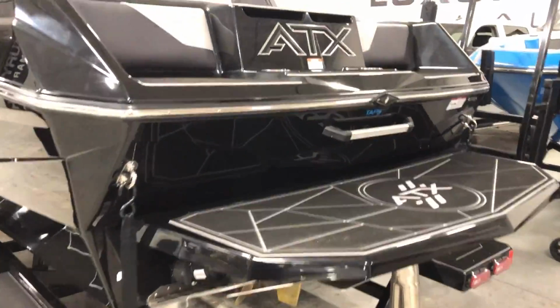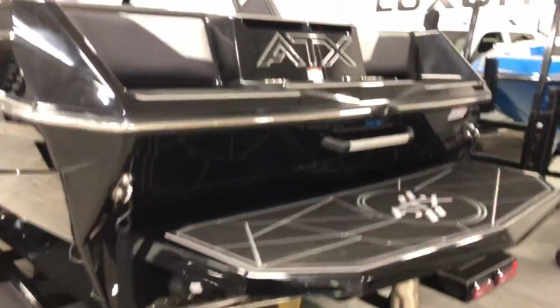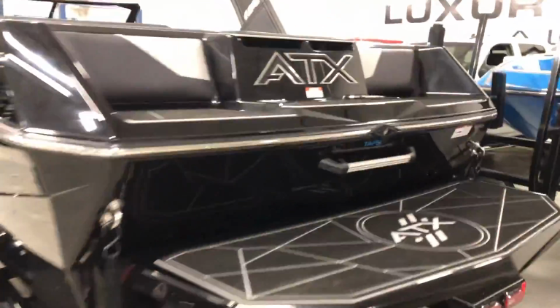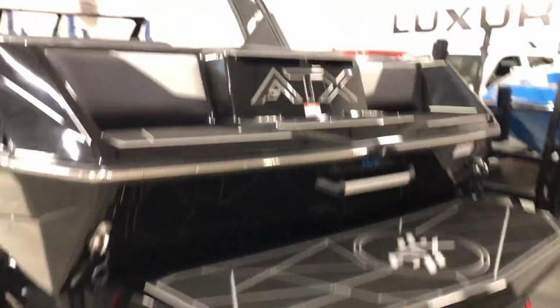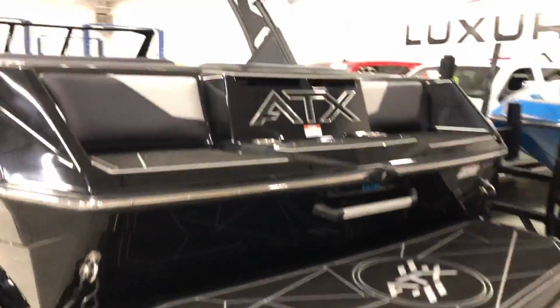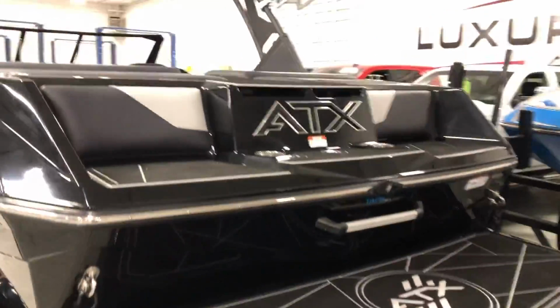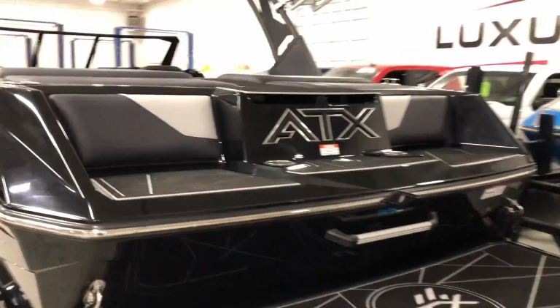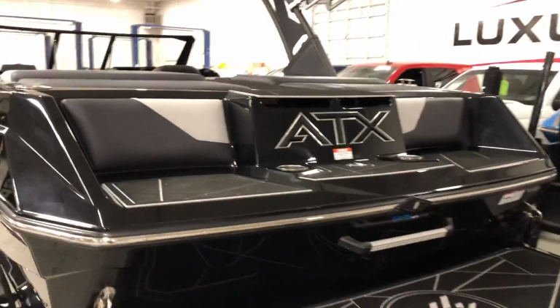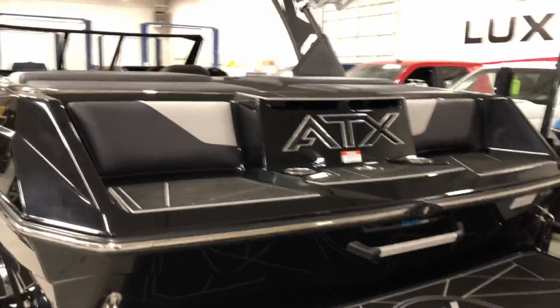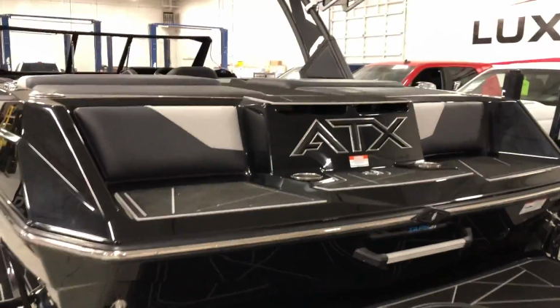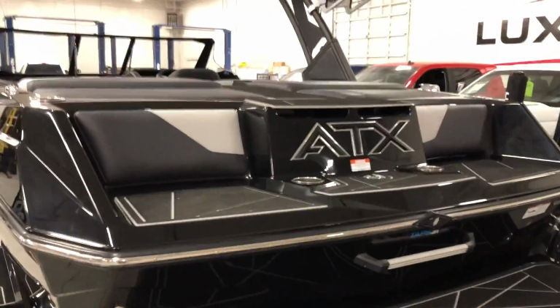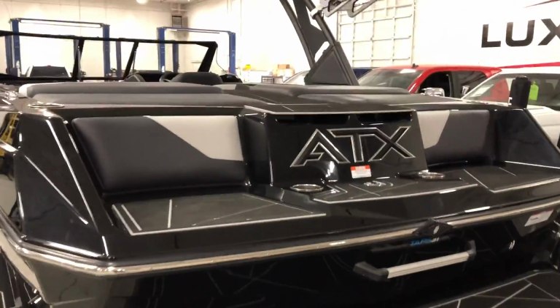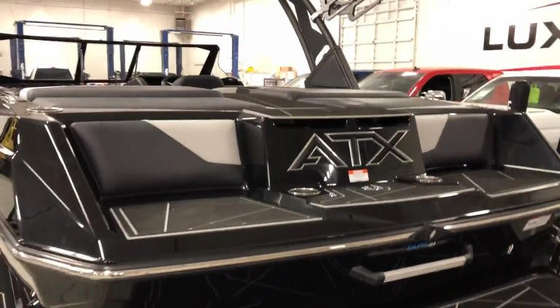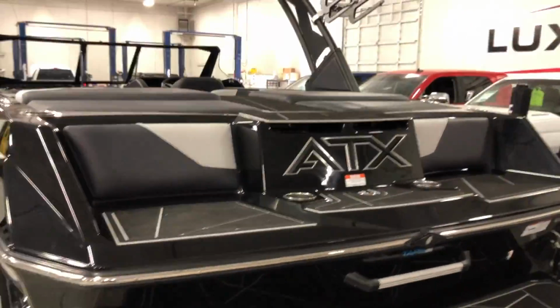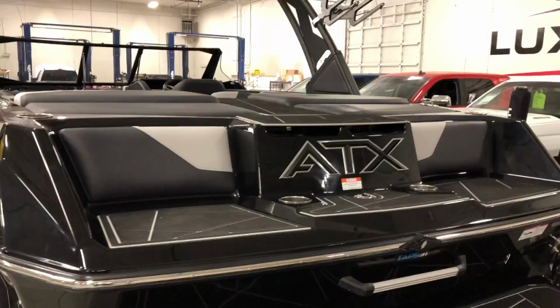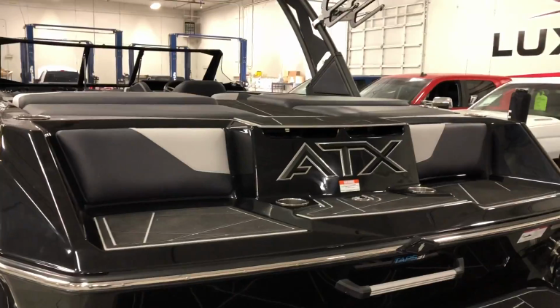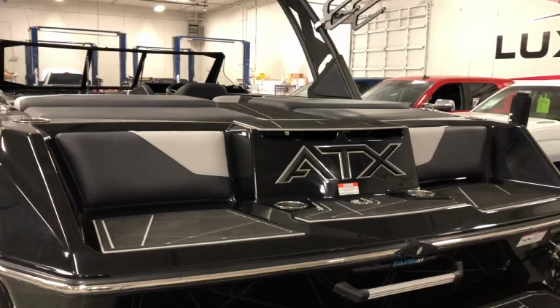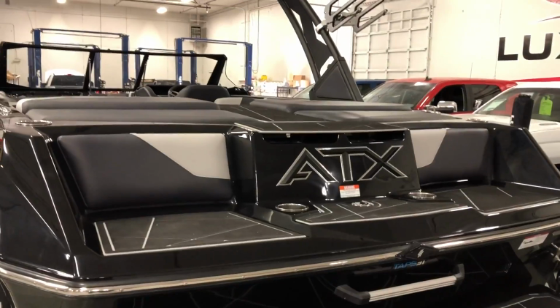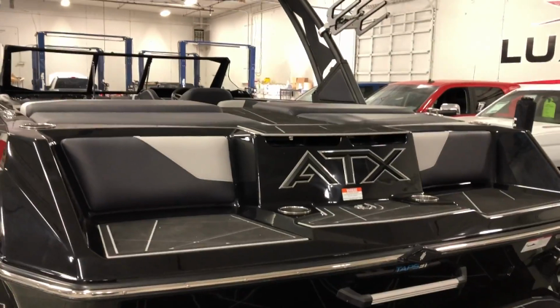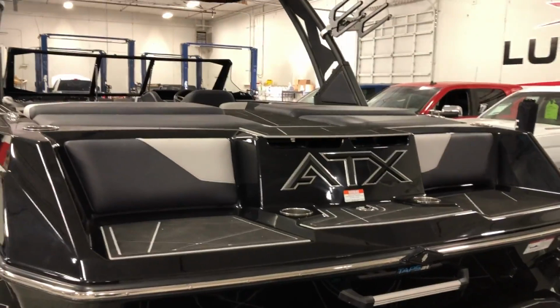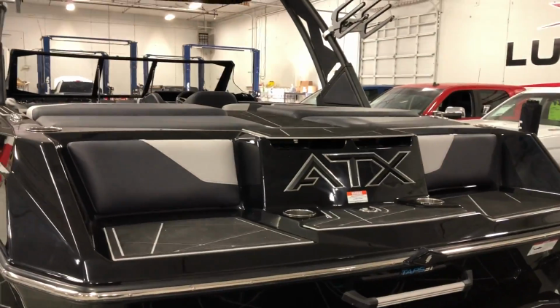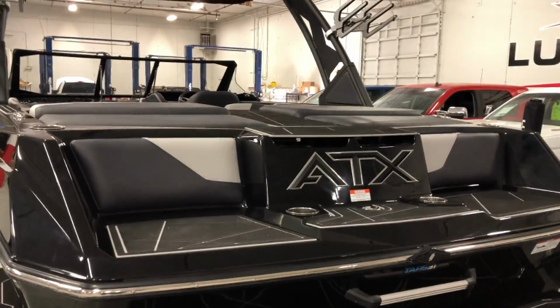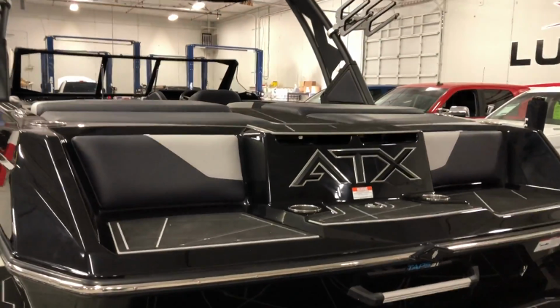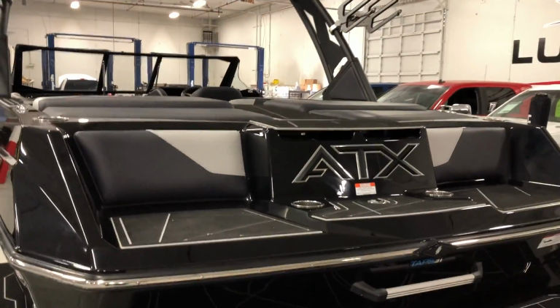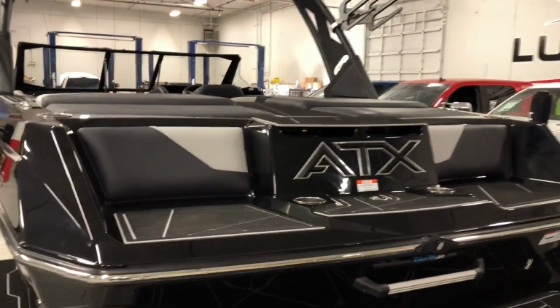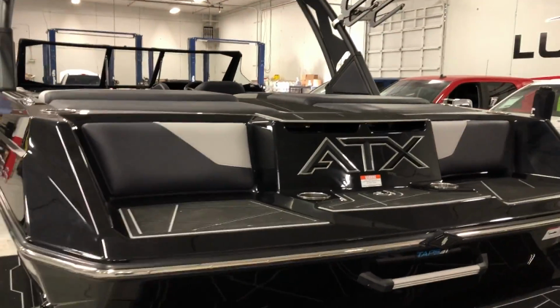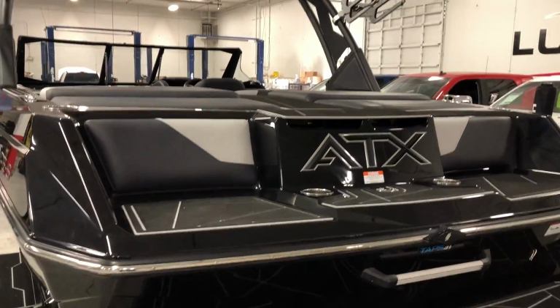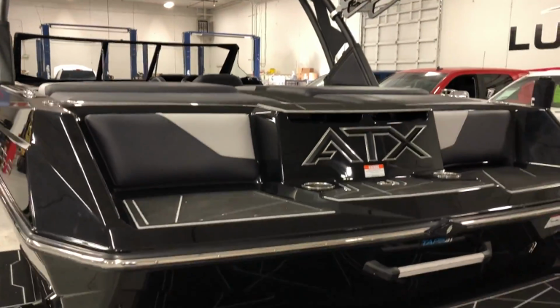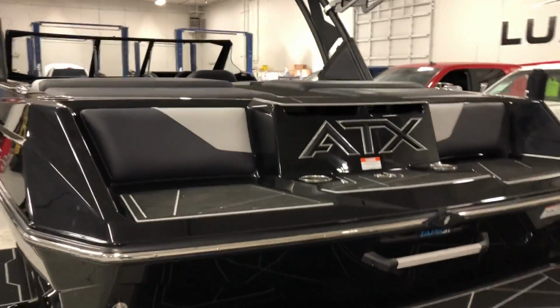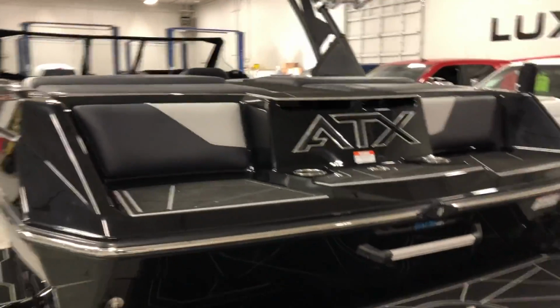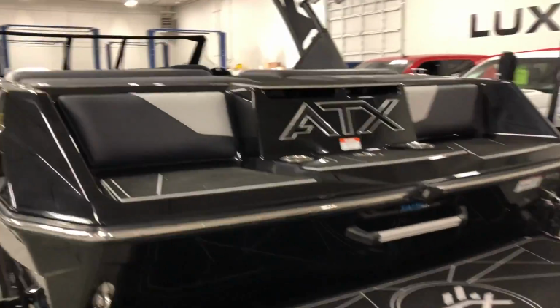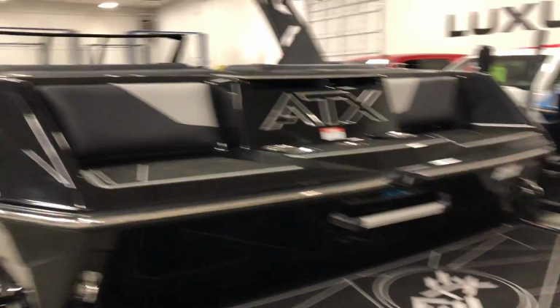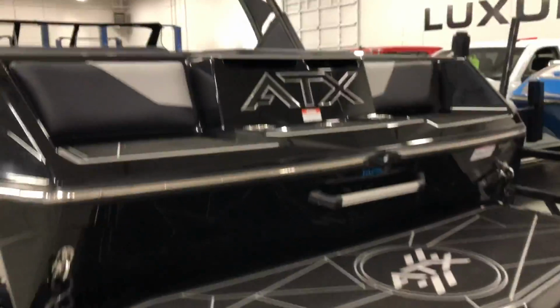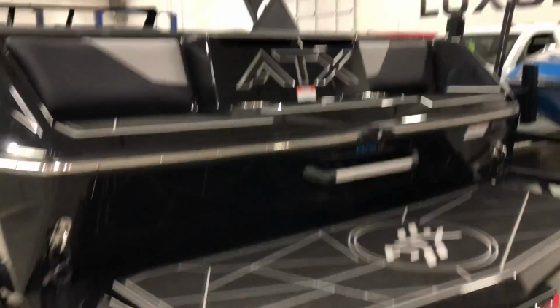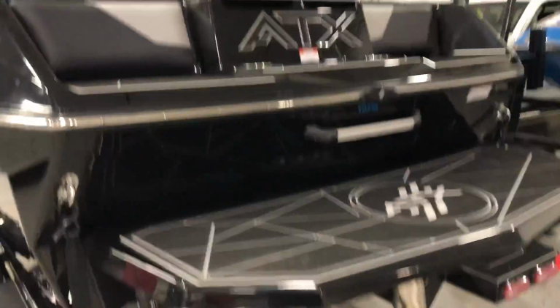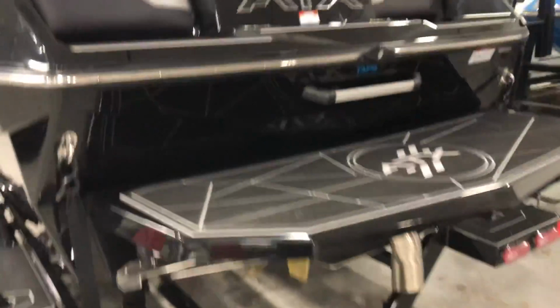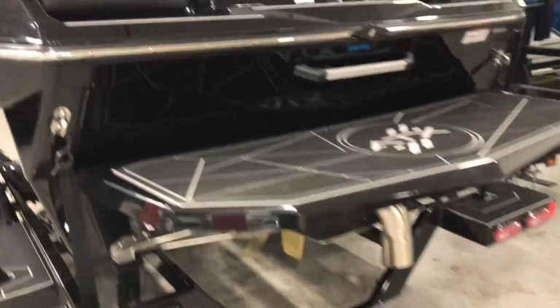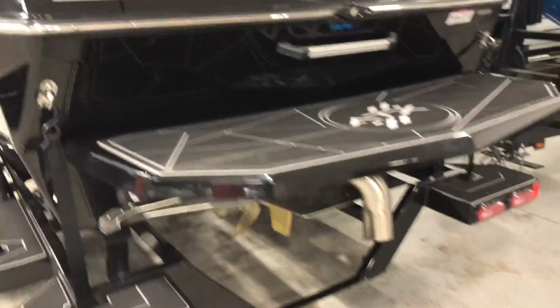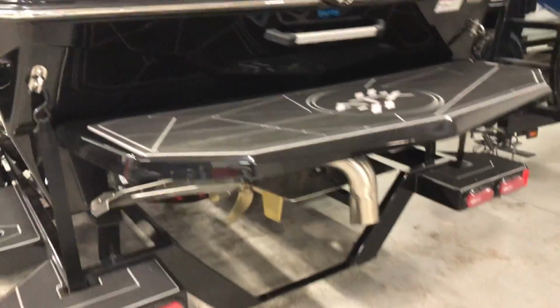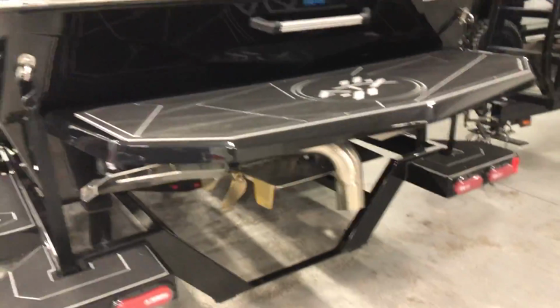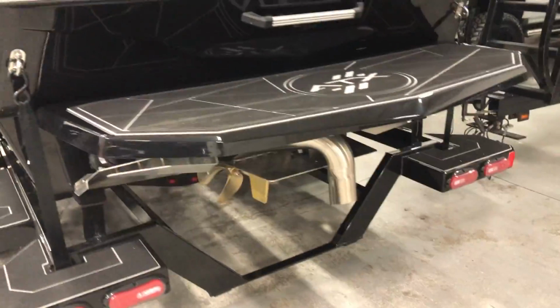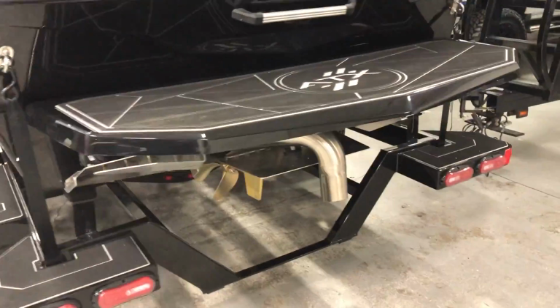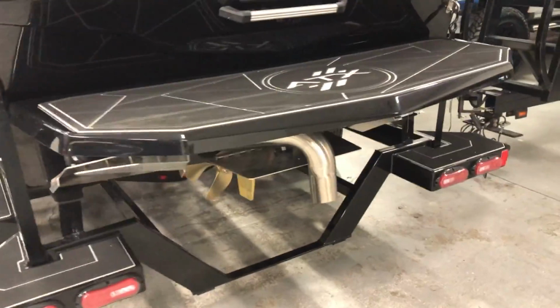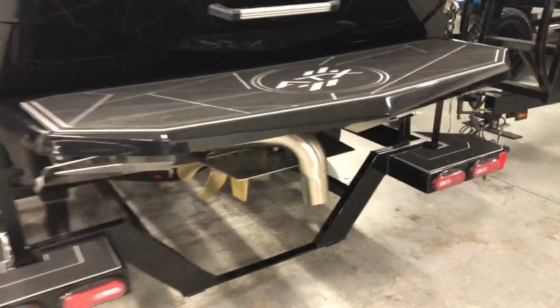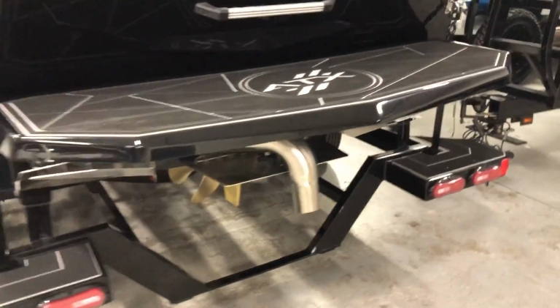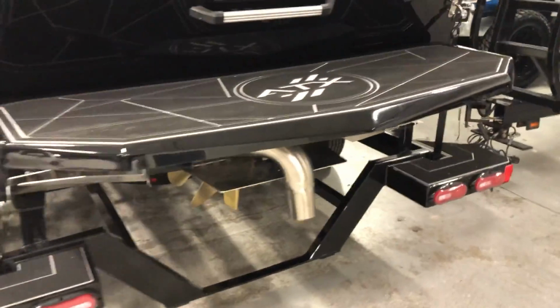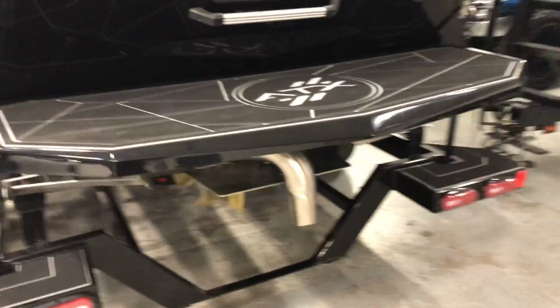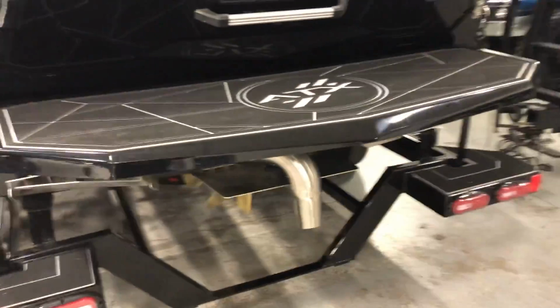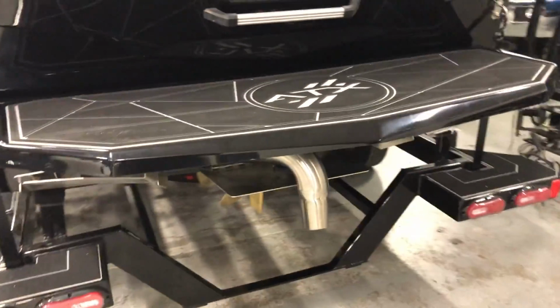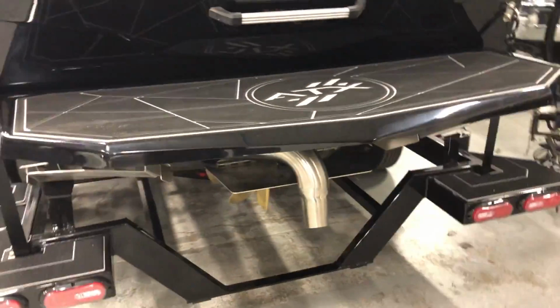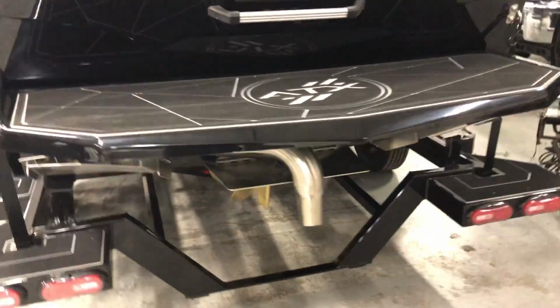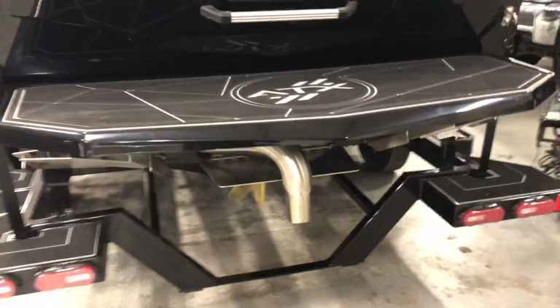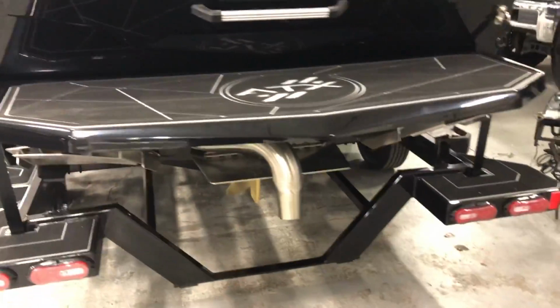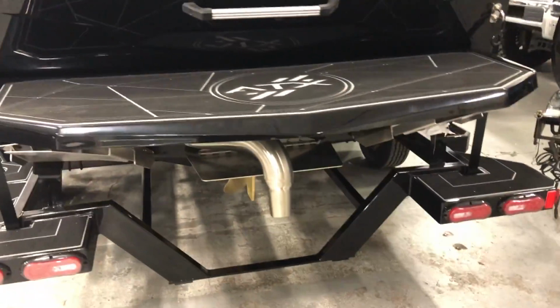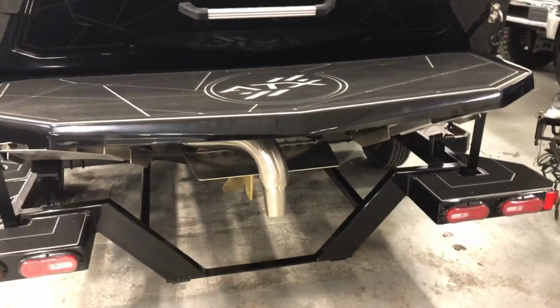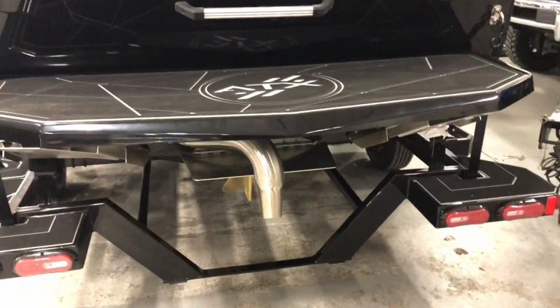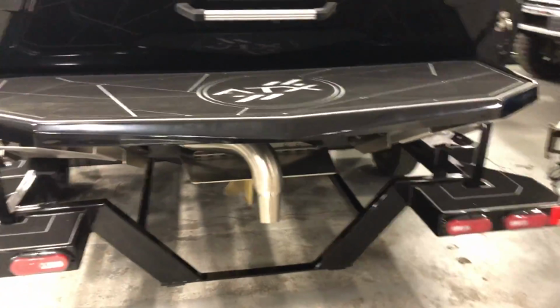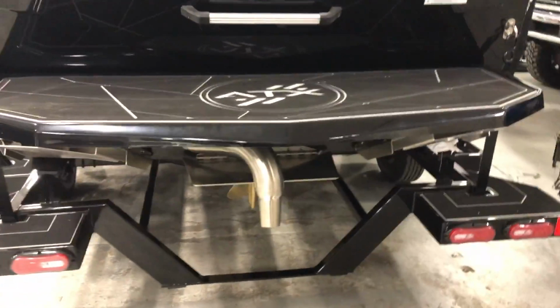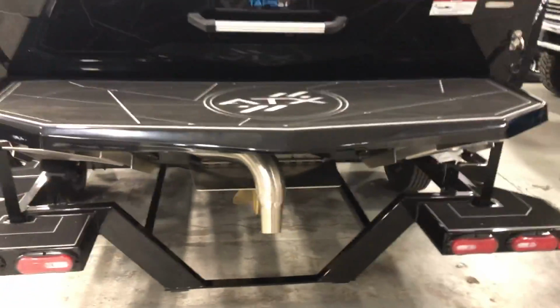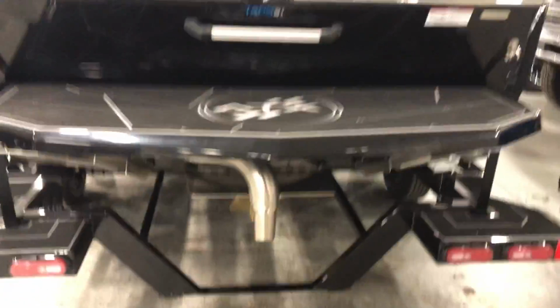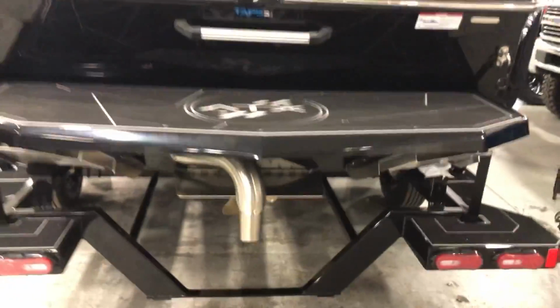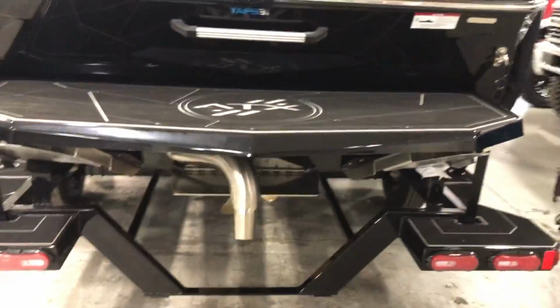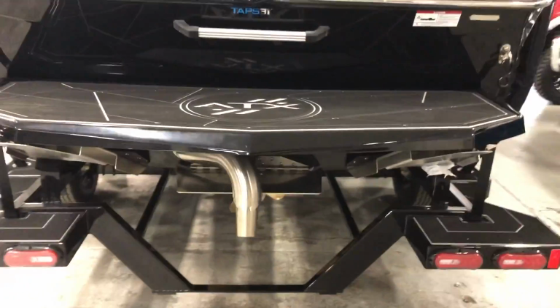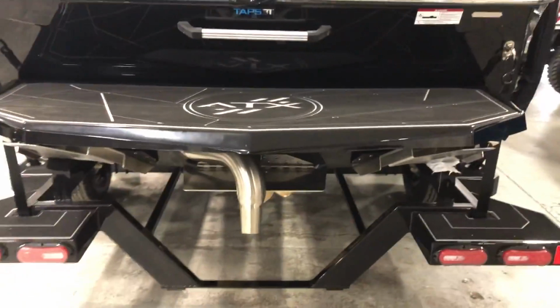Rear transom seating package with flip-up bolsters. Plenty of room for the family in the back after an afternoon of wakeboarding and surfing.